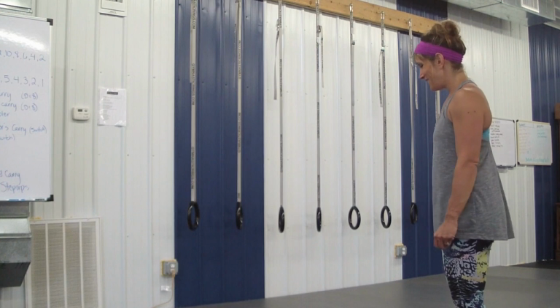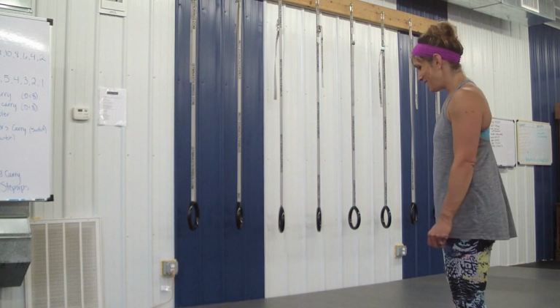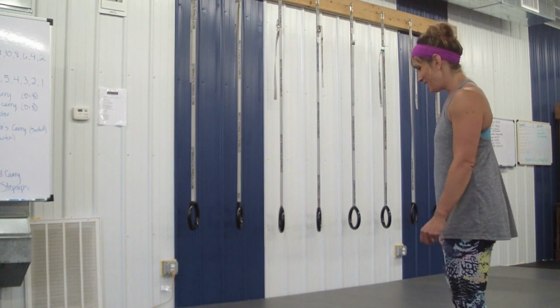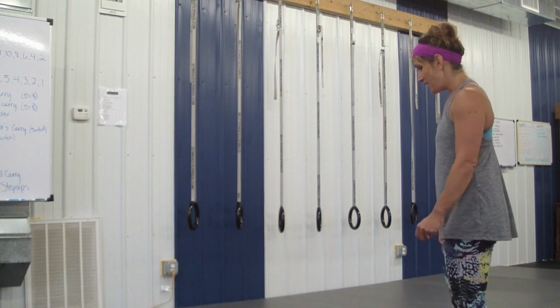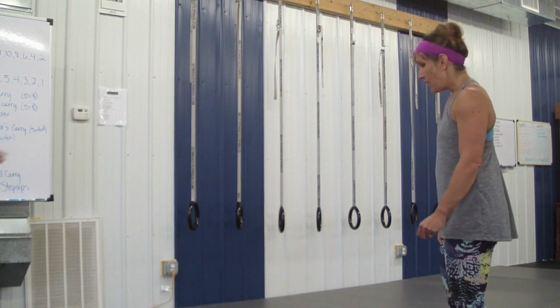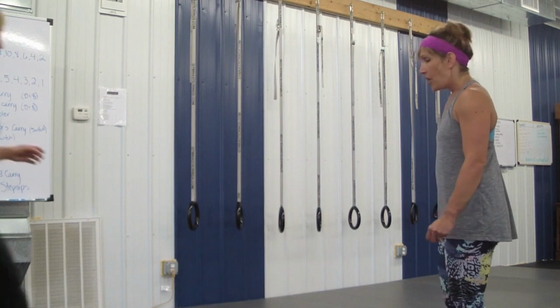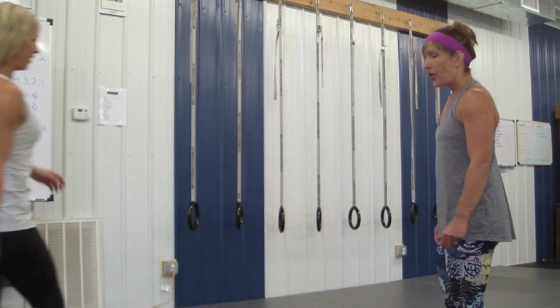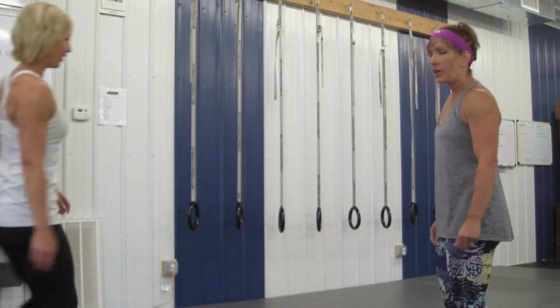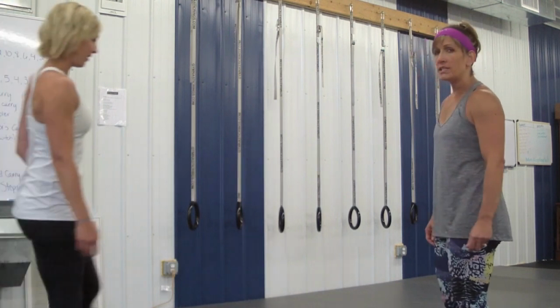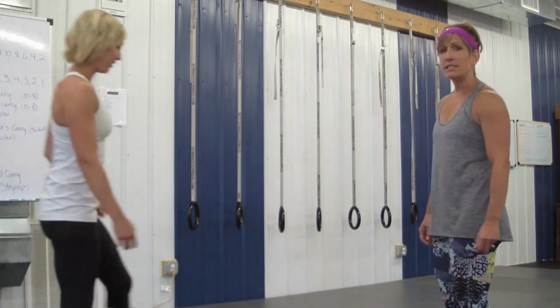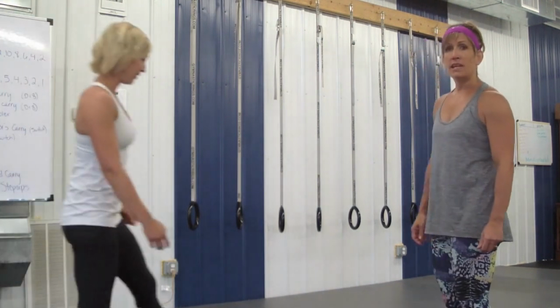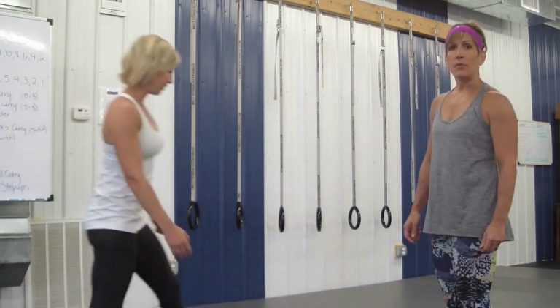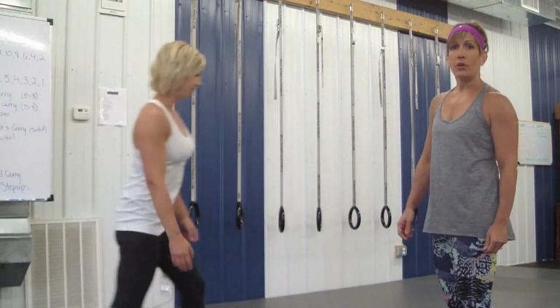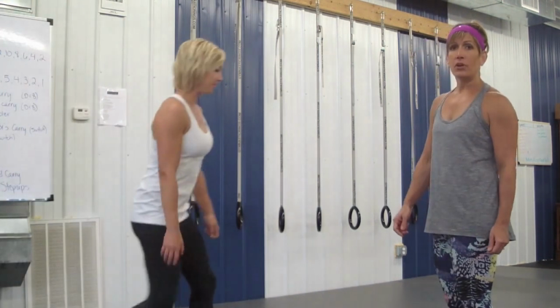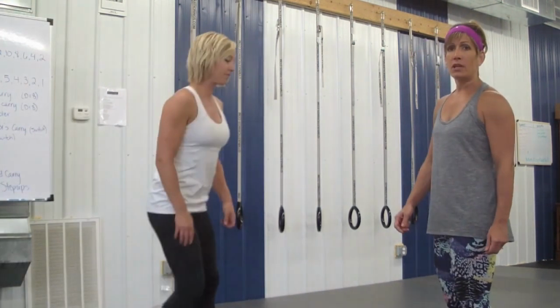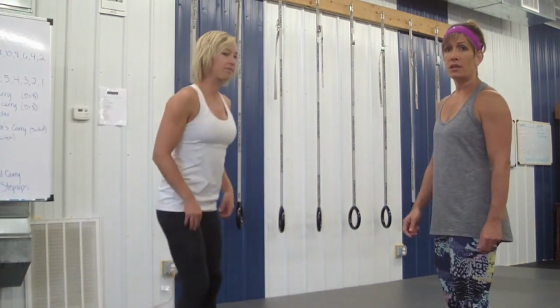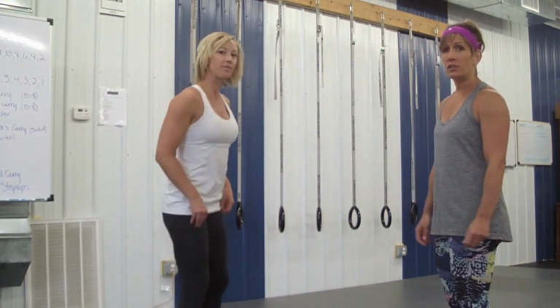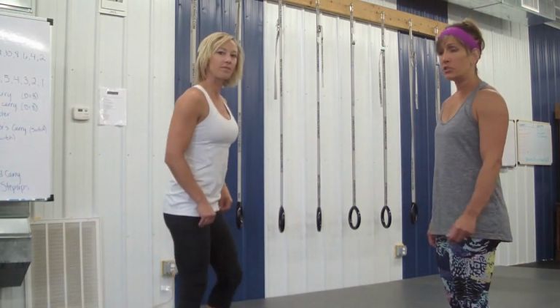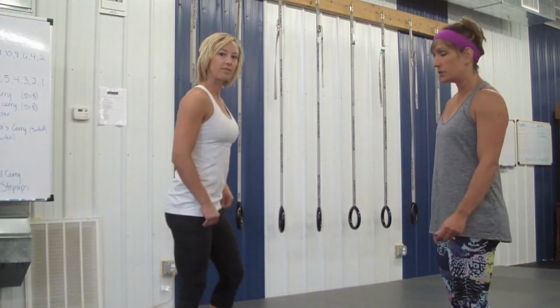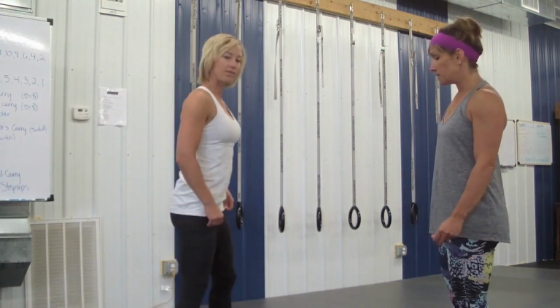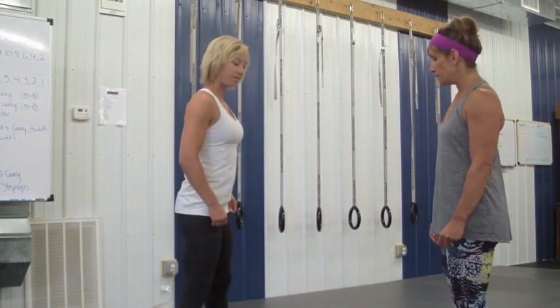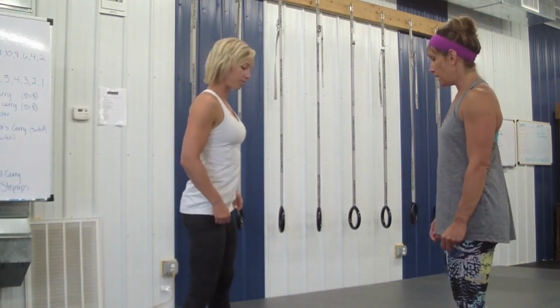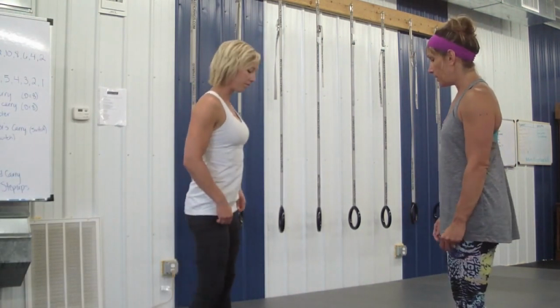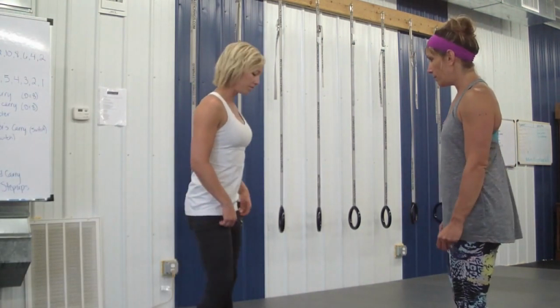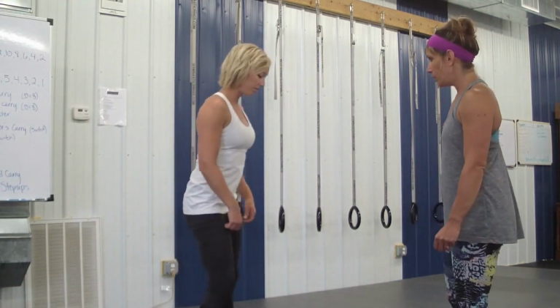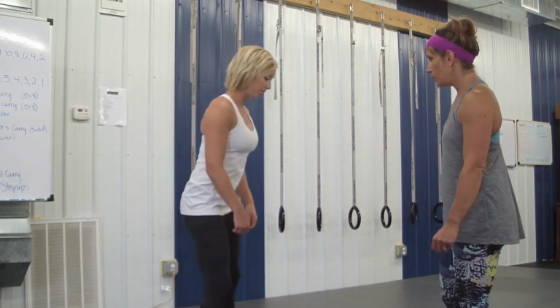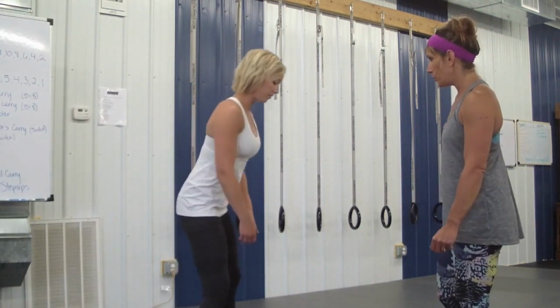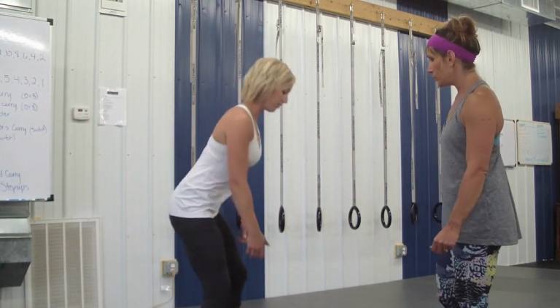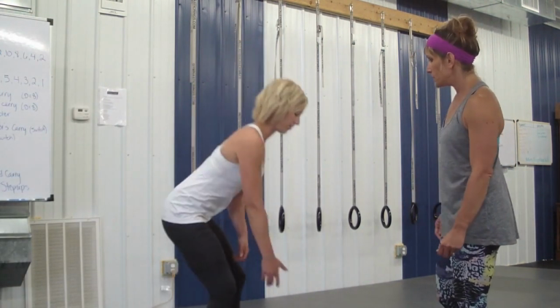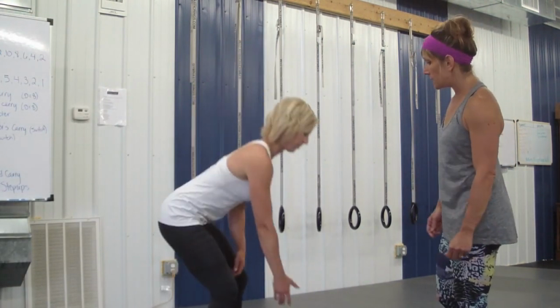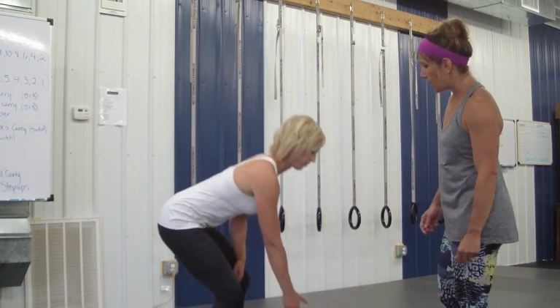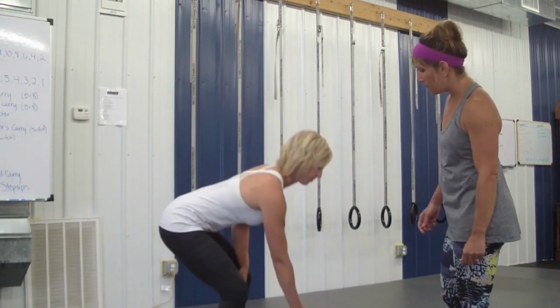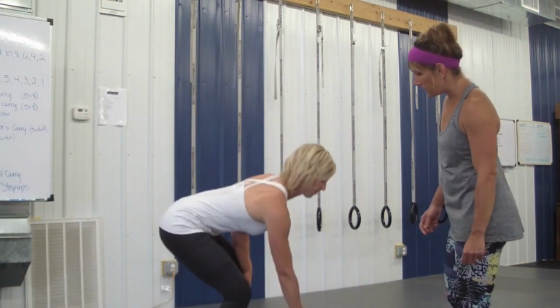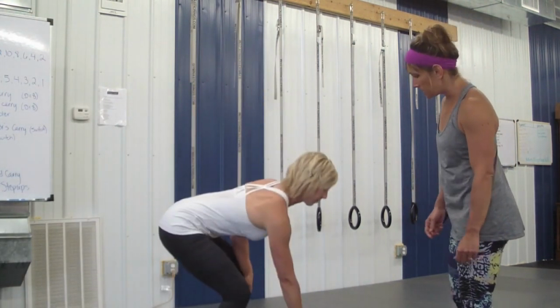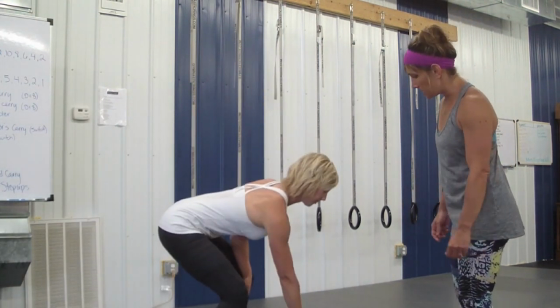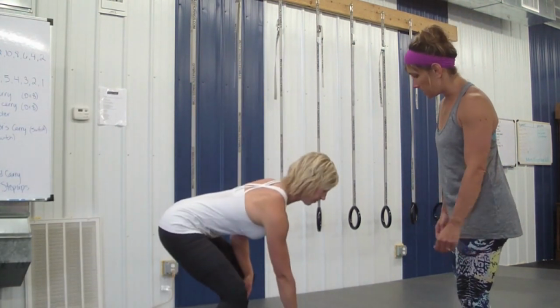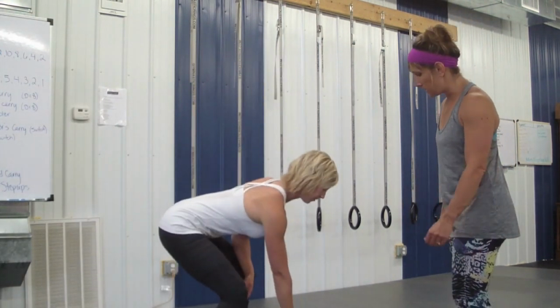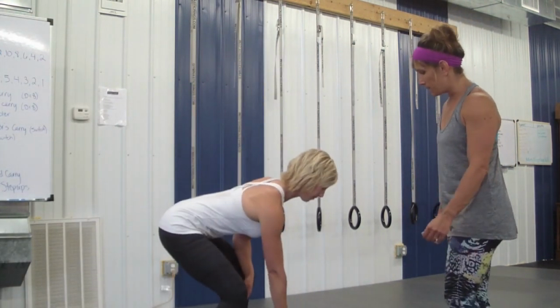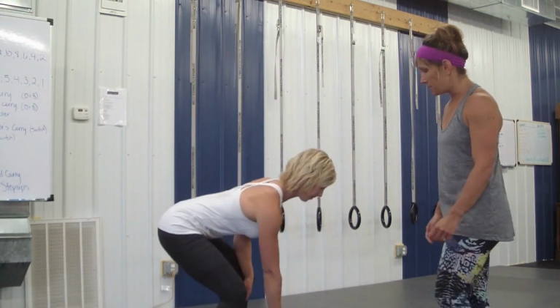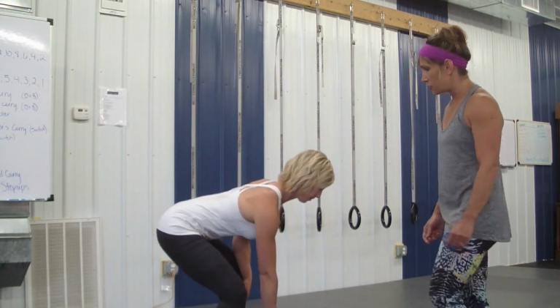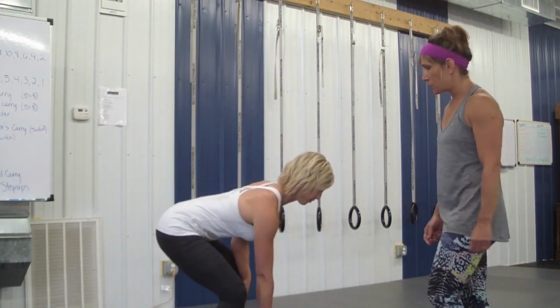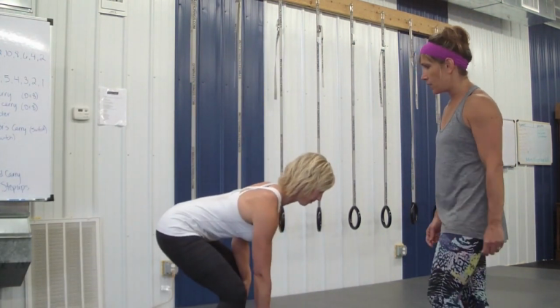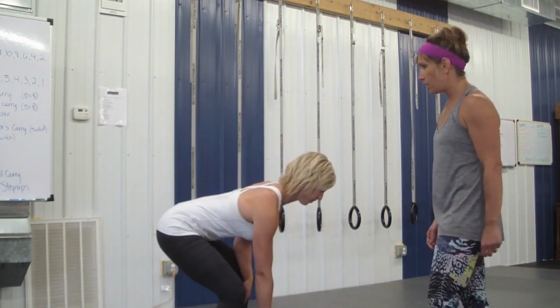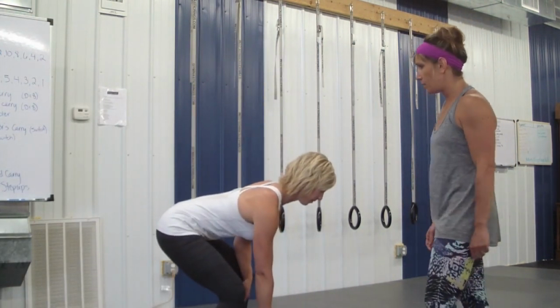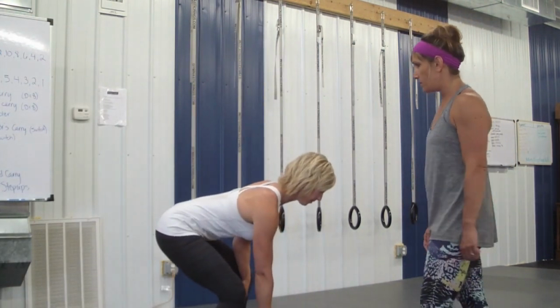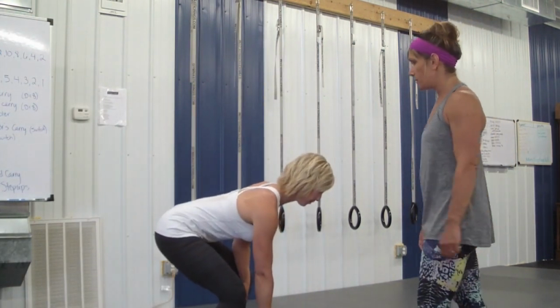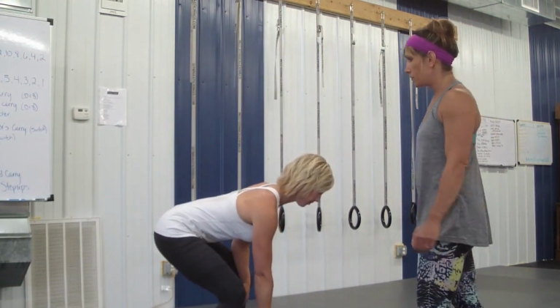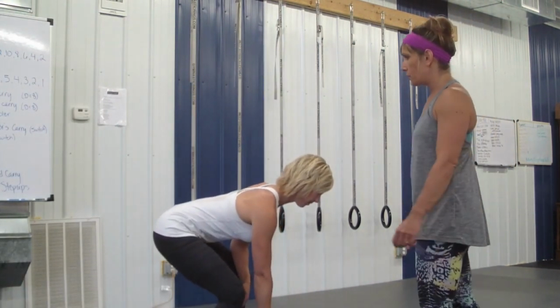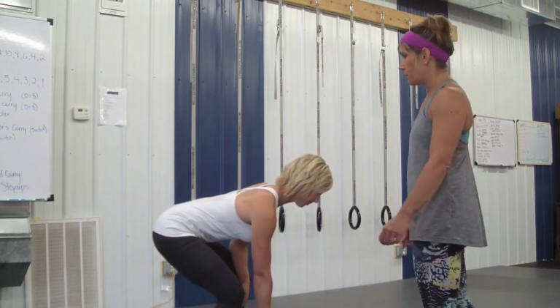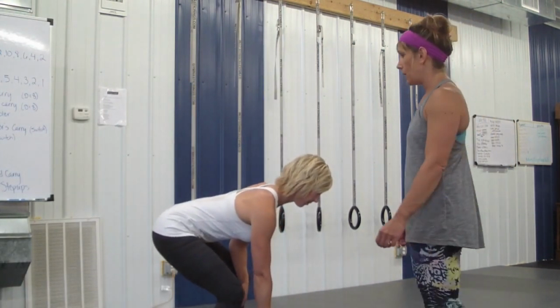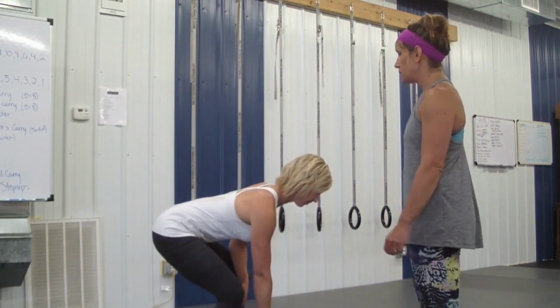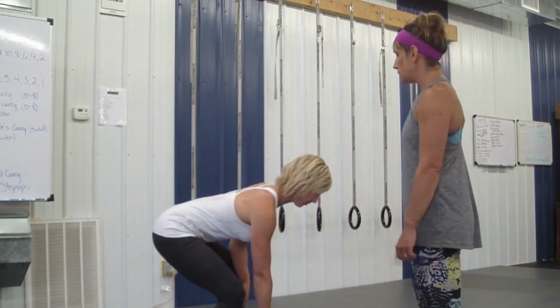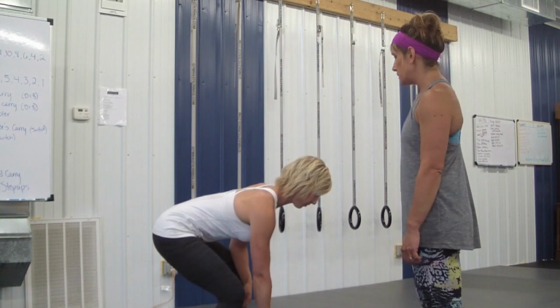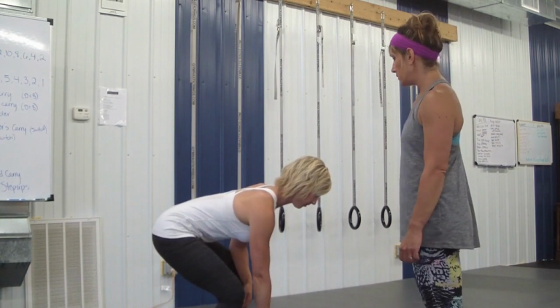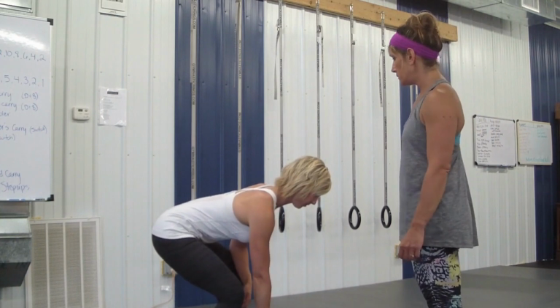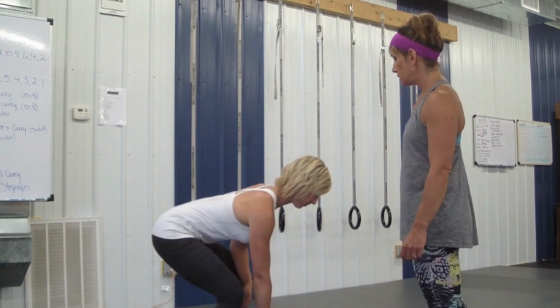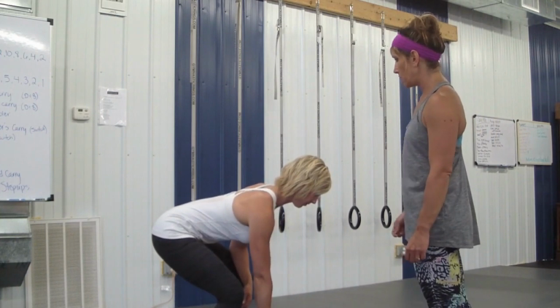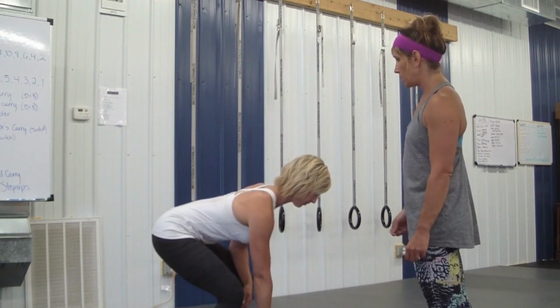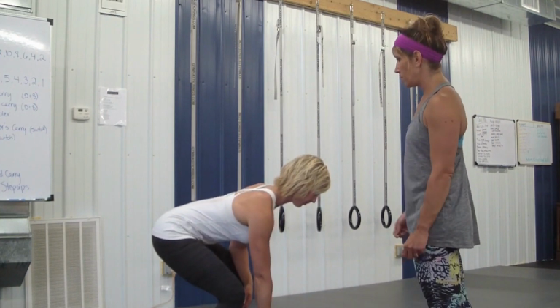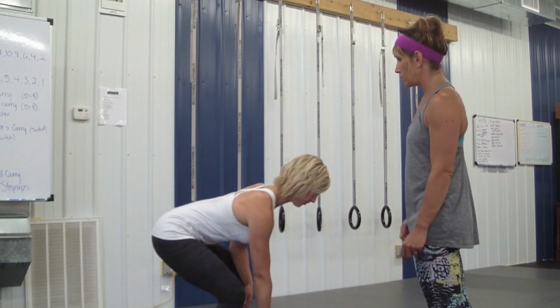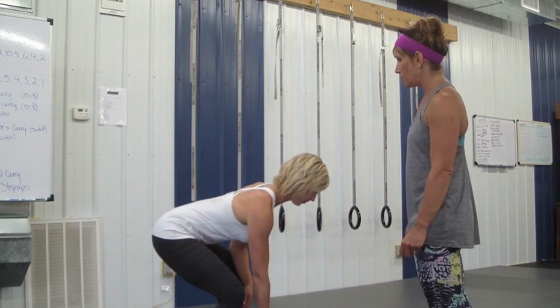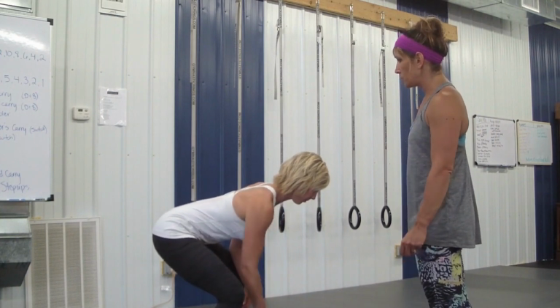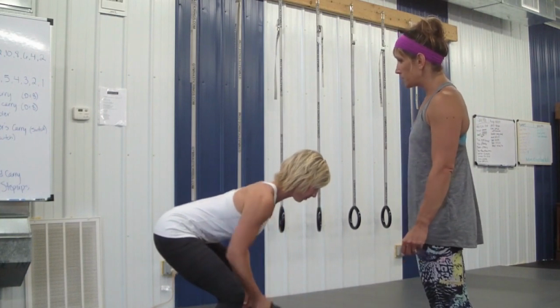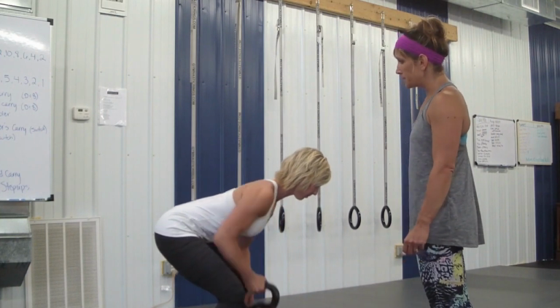Today we're going to do some kettlebell rows. Abby's going to demonstrate a couple of correct kettlebell rows.